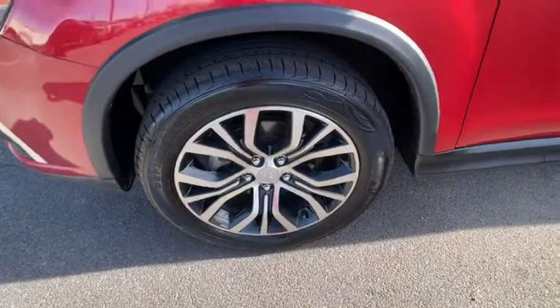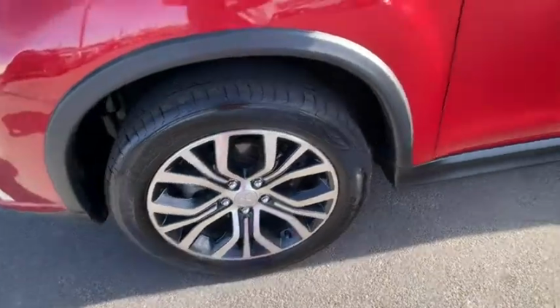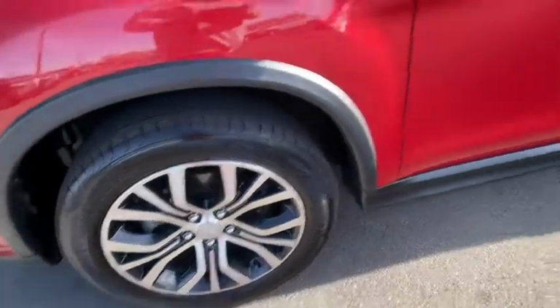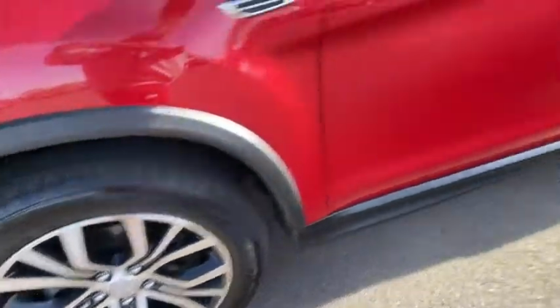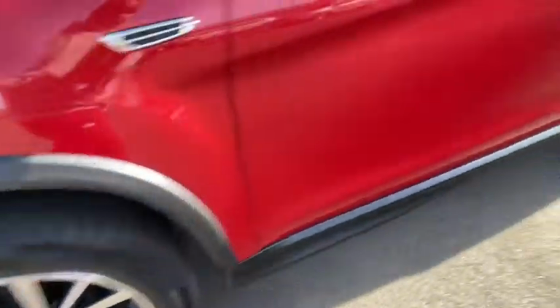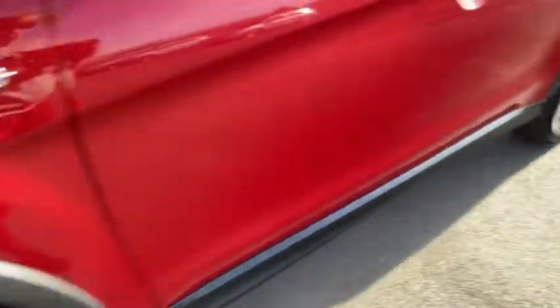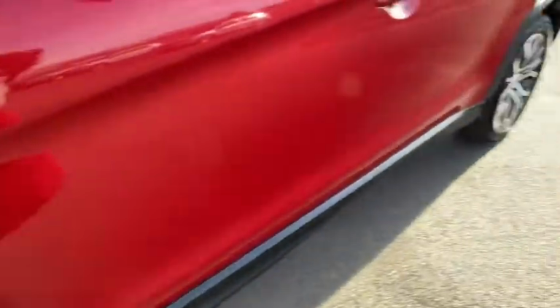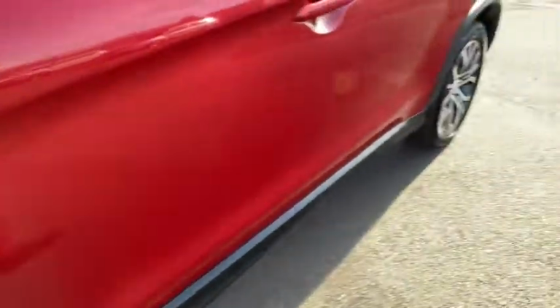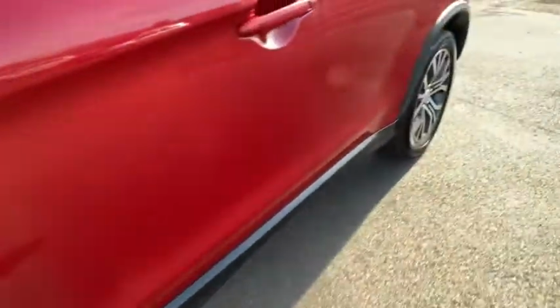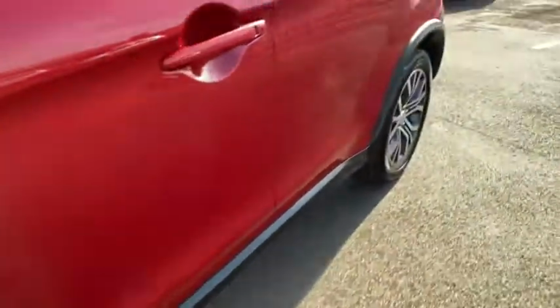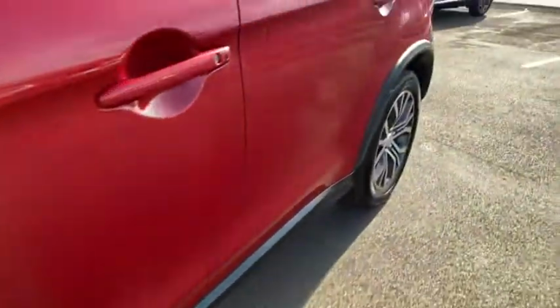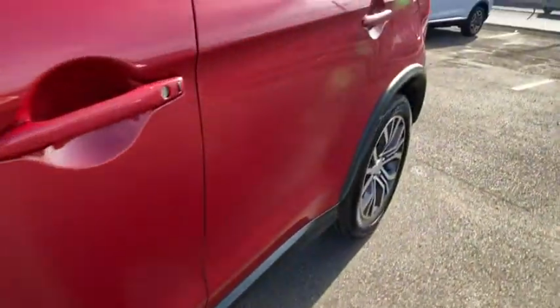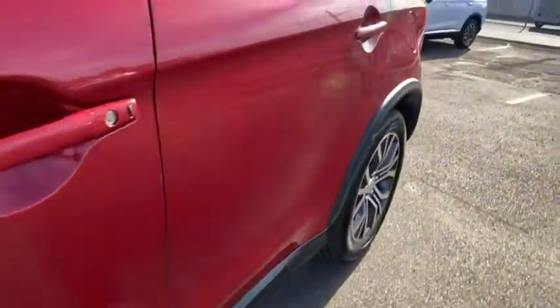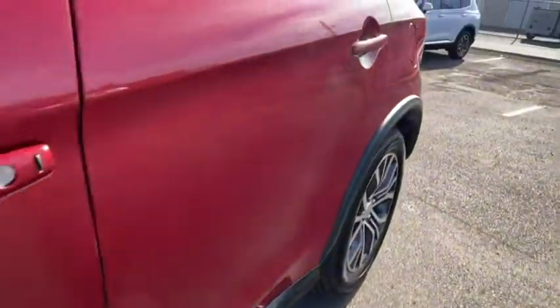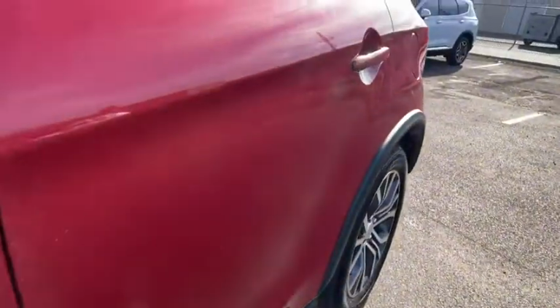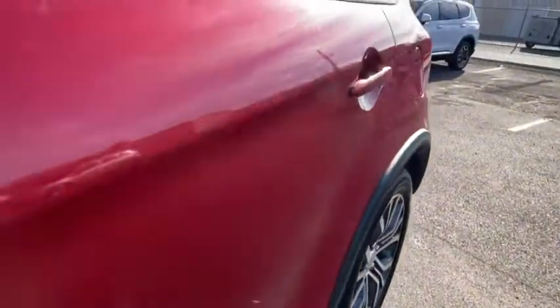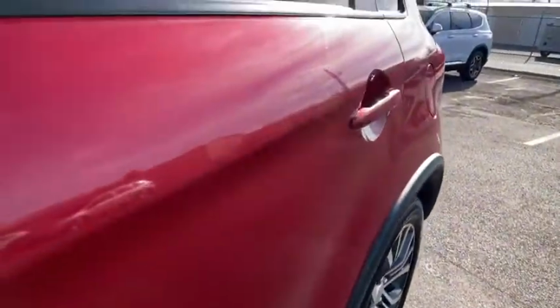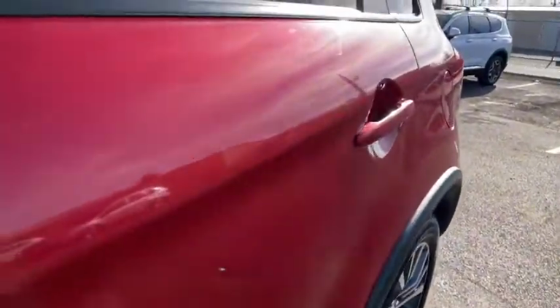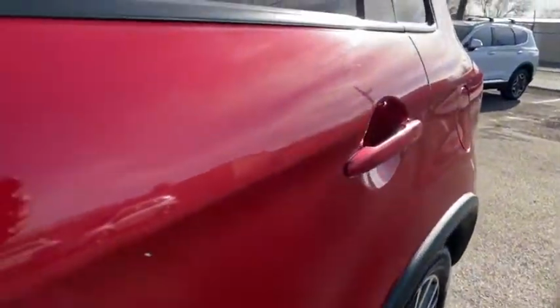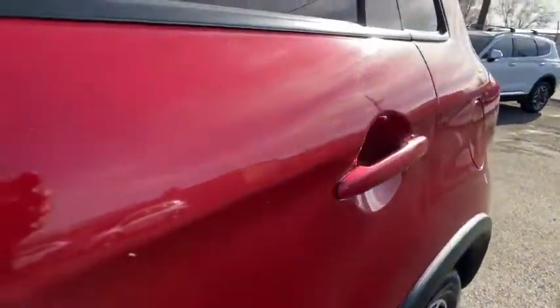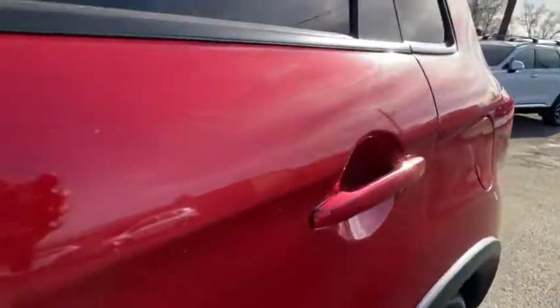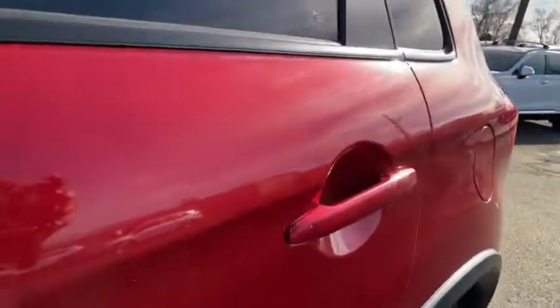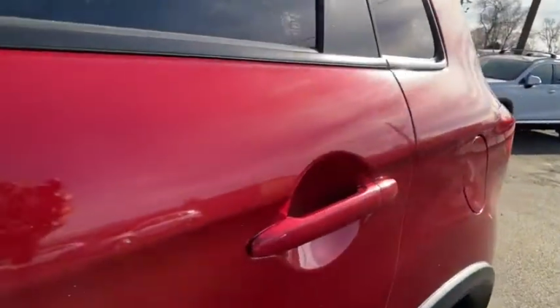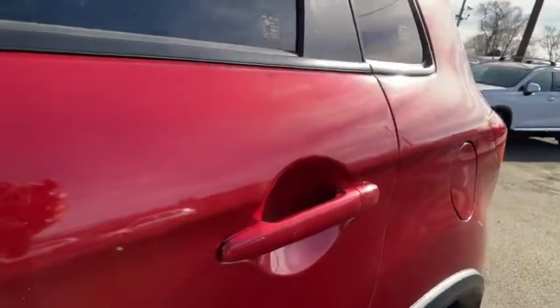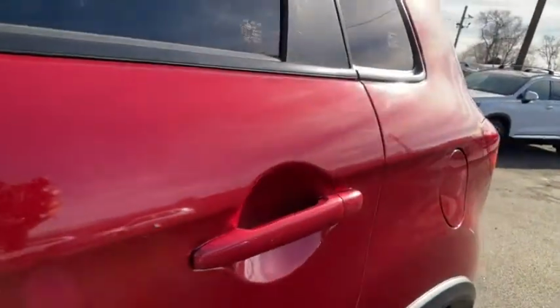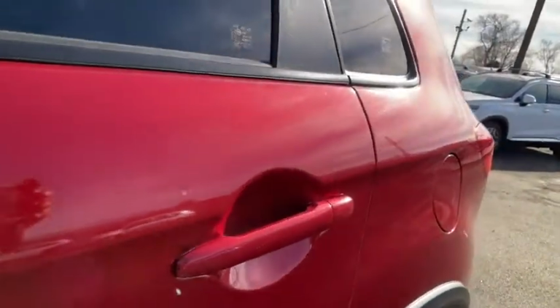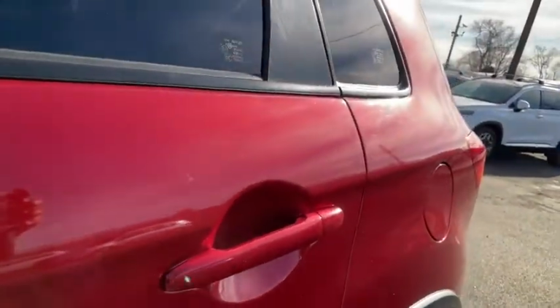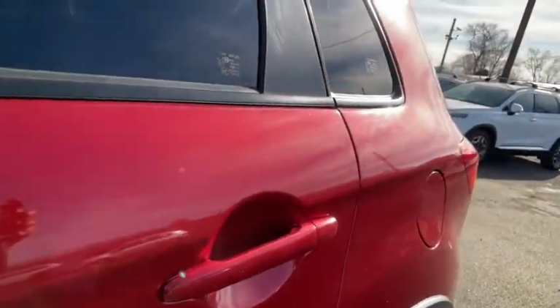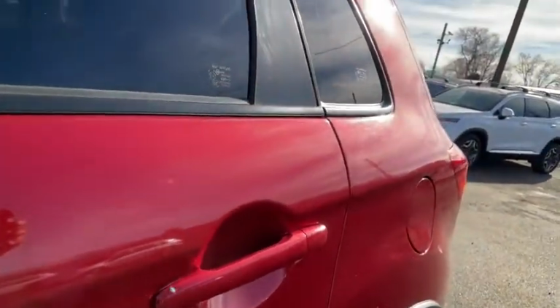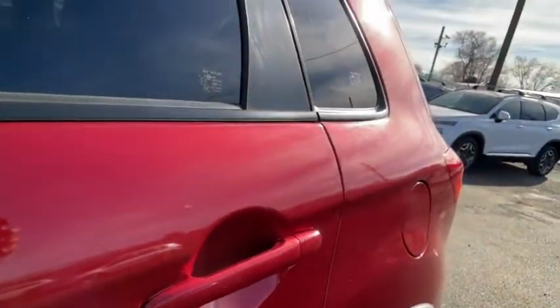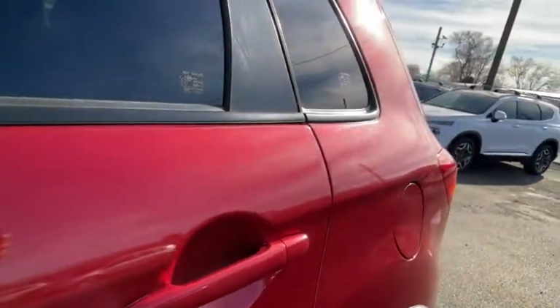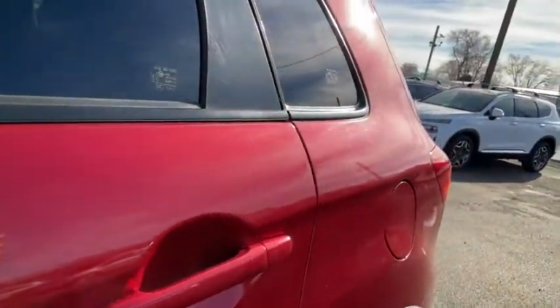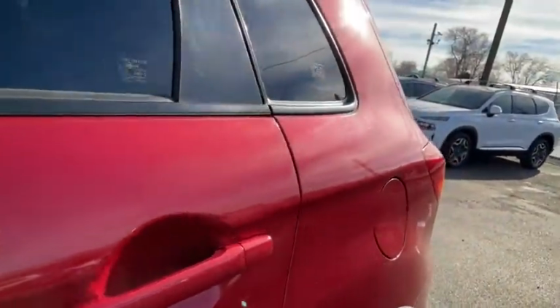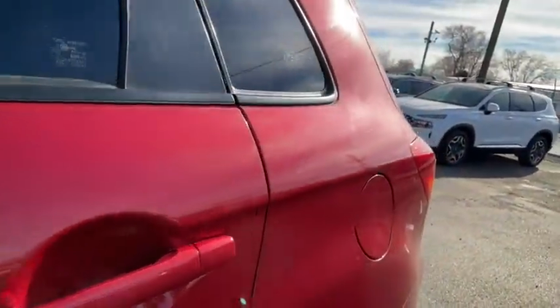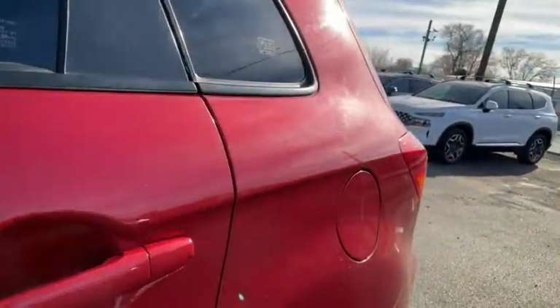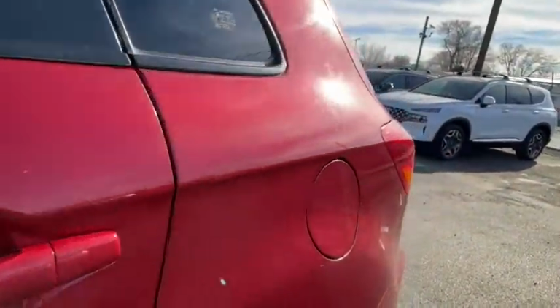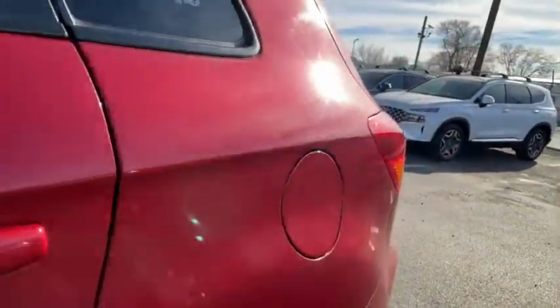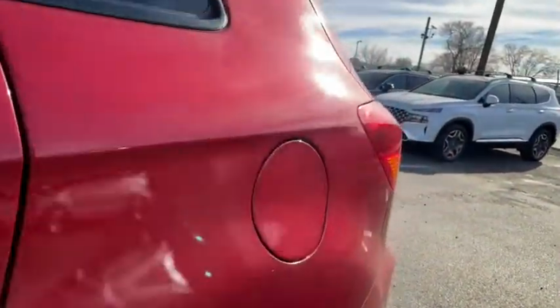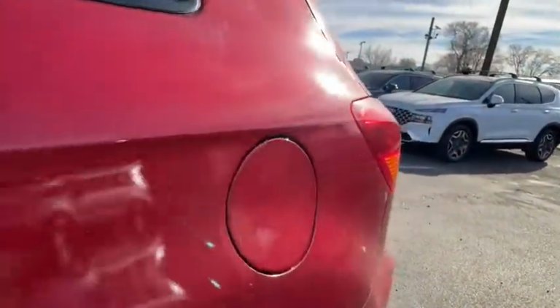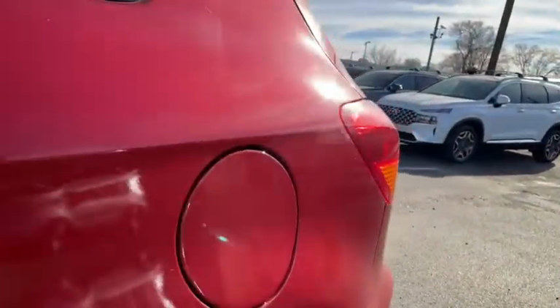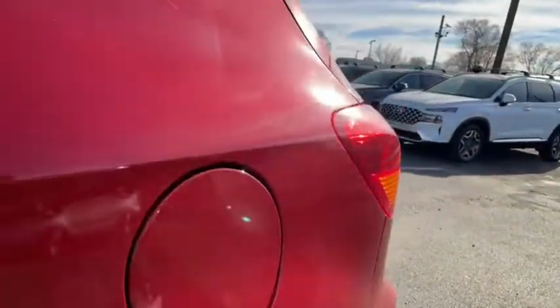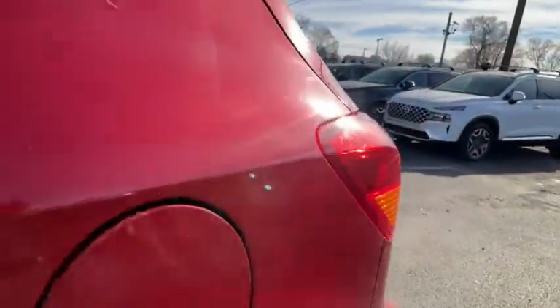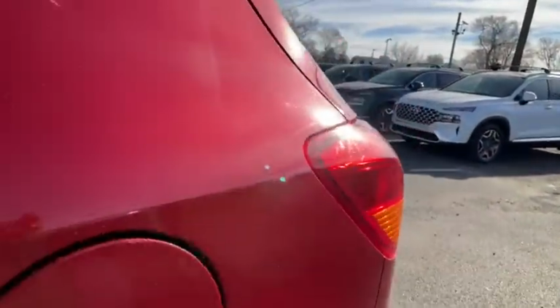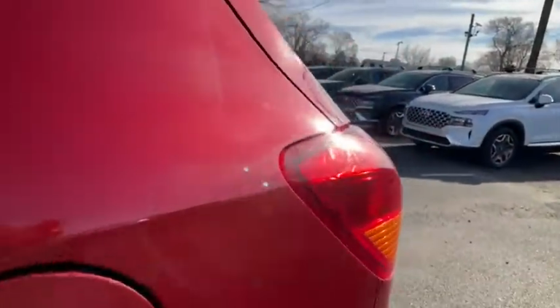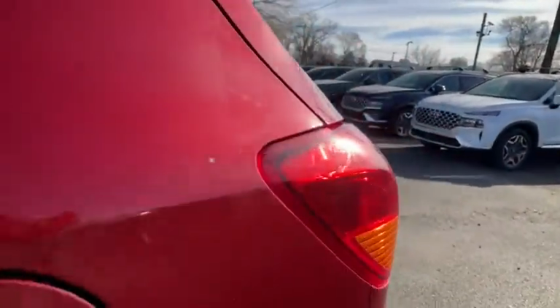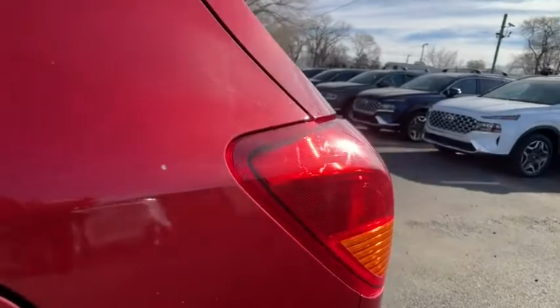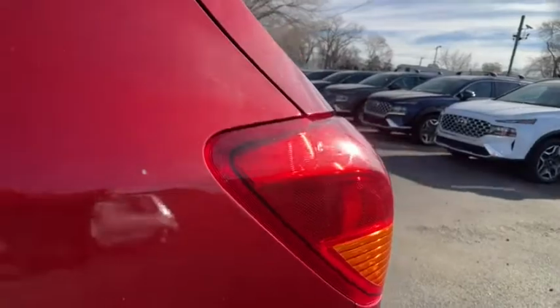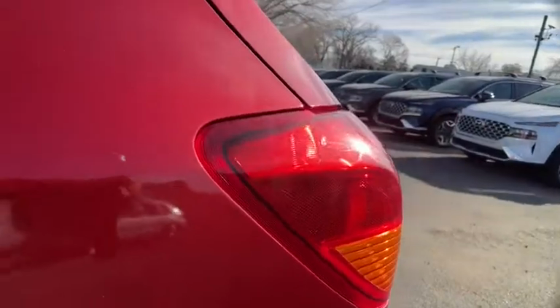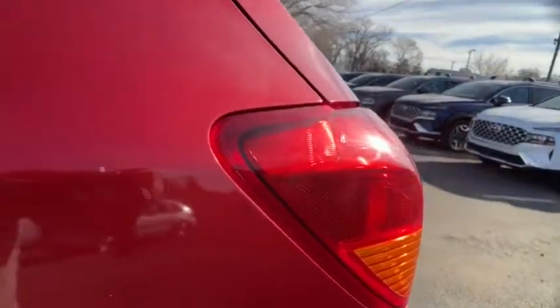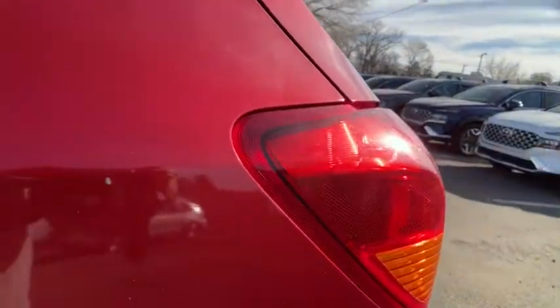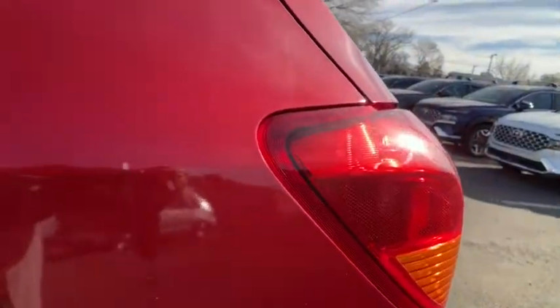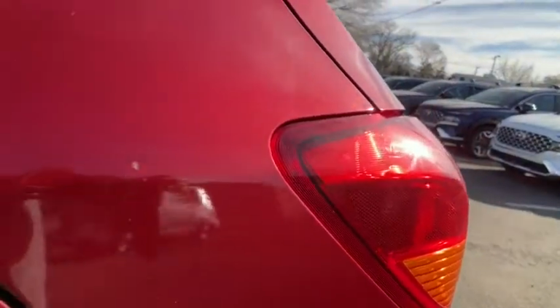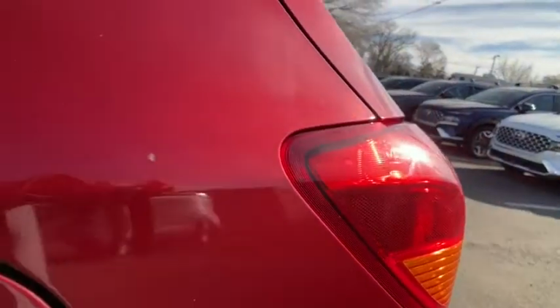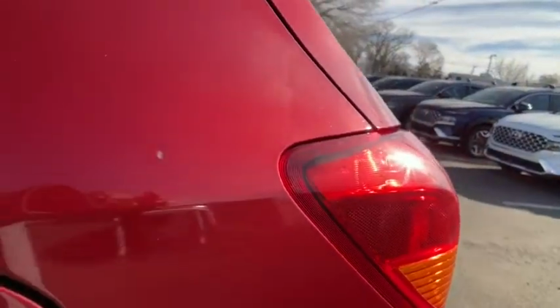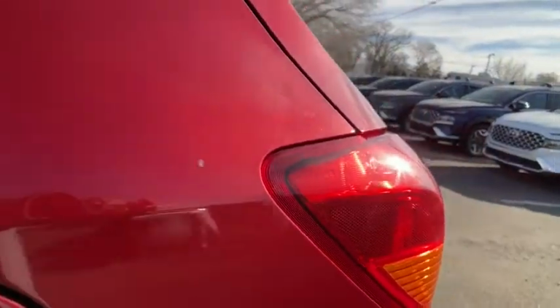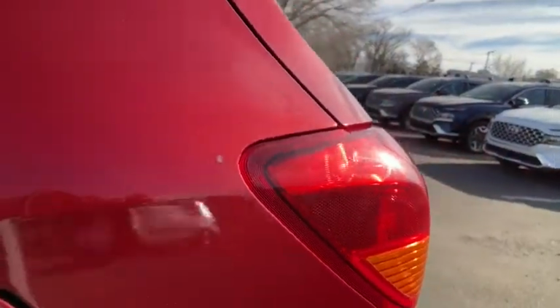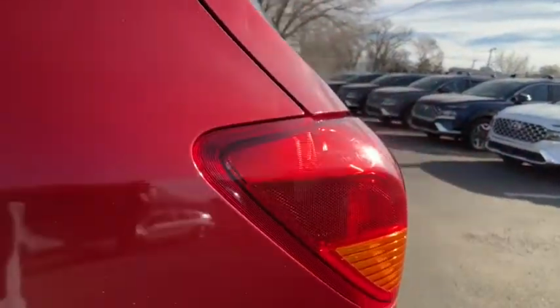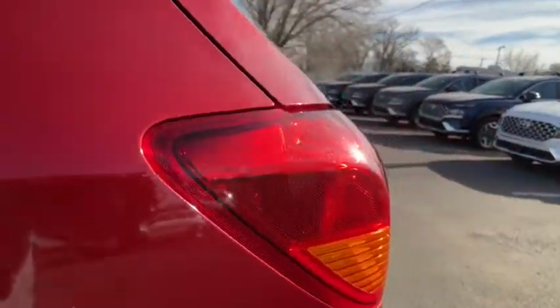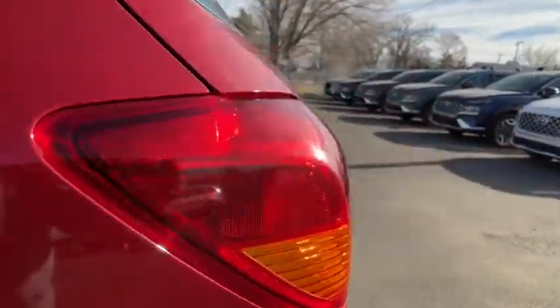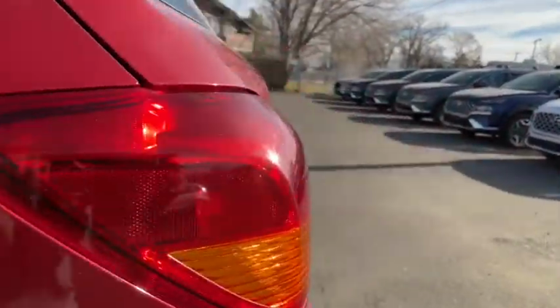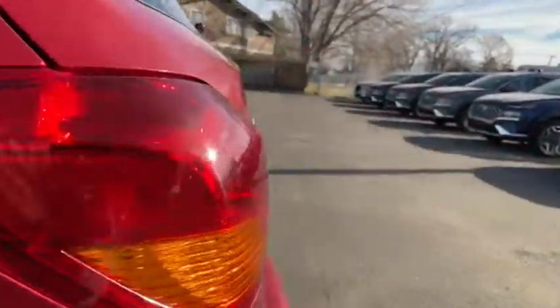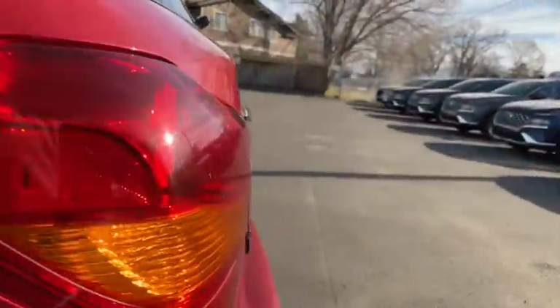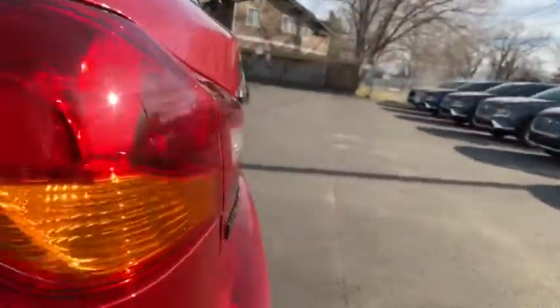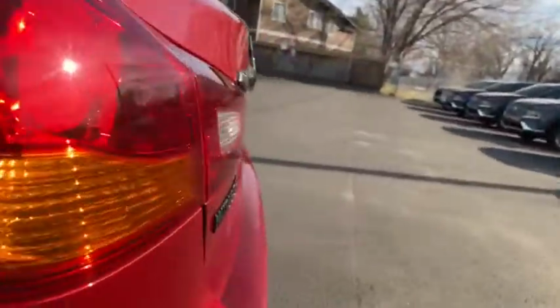Keyless start, cruise control, front floor mats, four-wheel disc brakes, aluminum wheels, rear defrost, climate control.